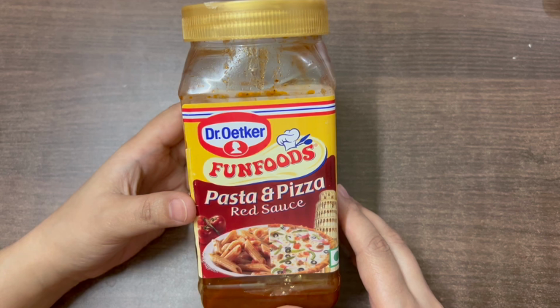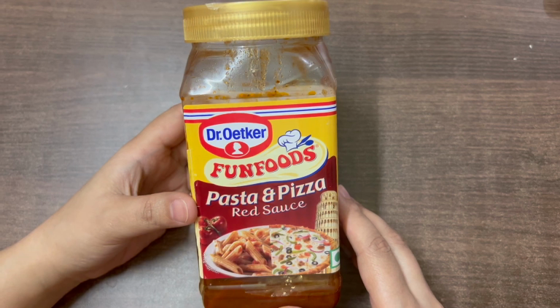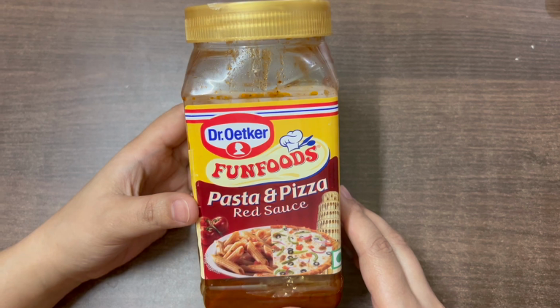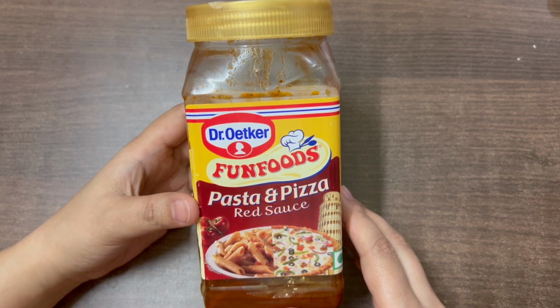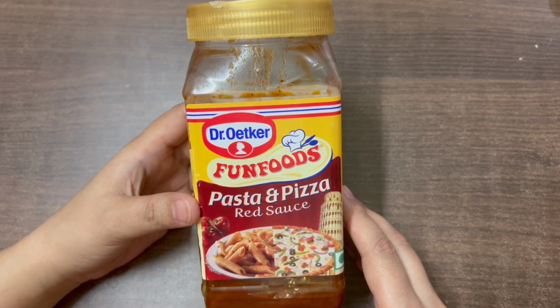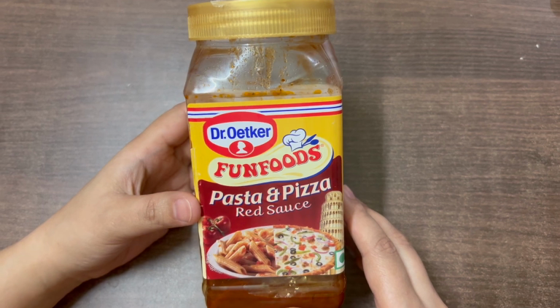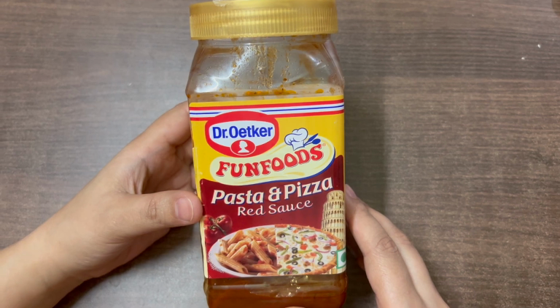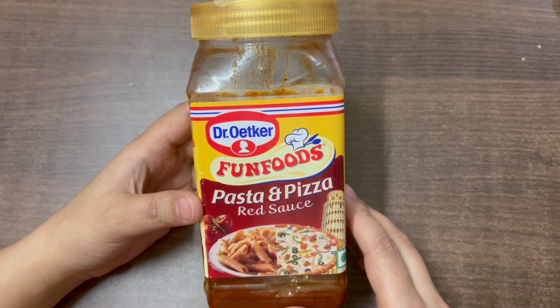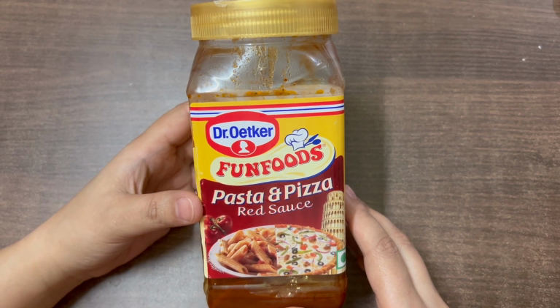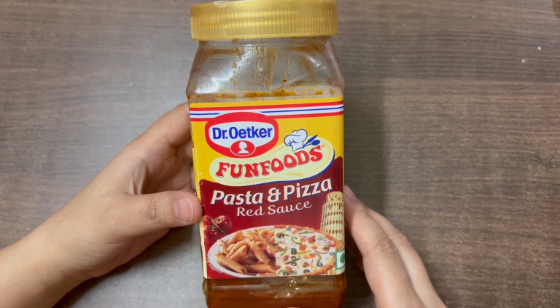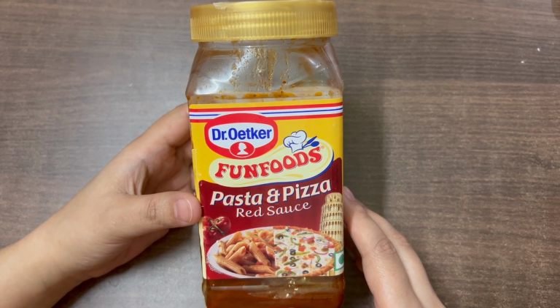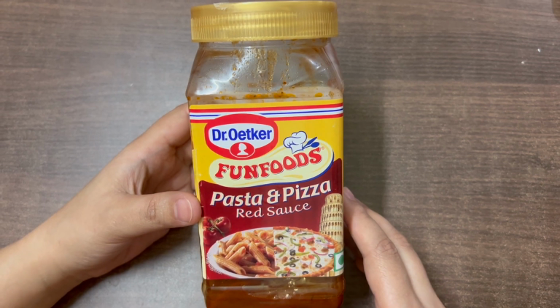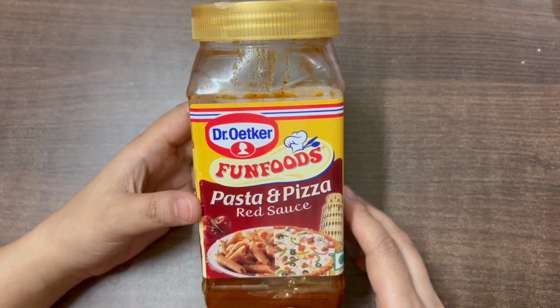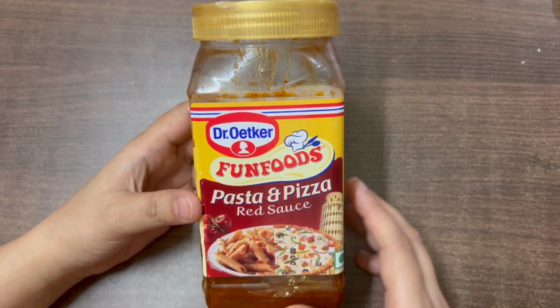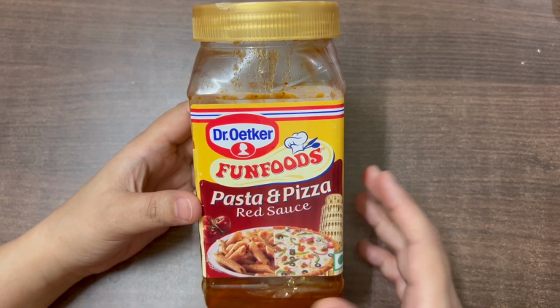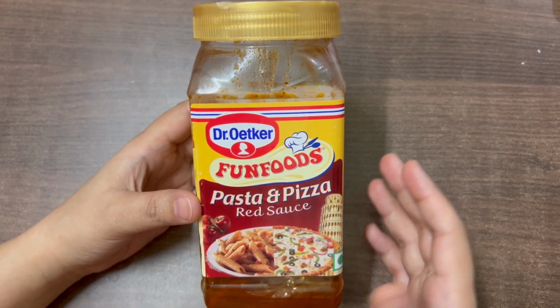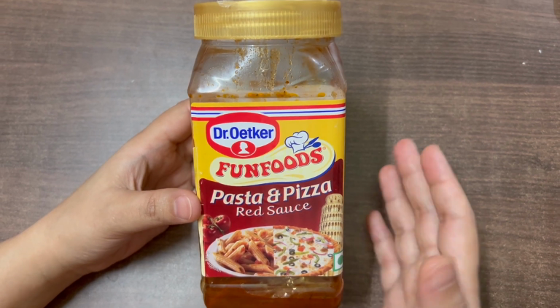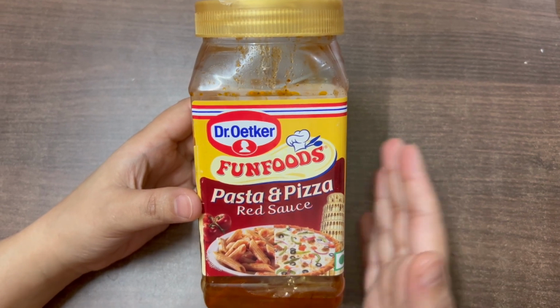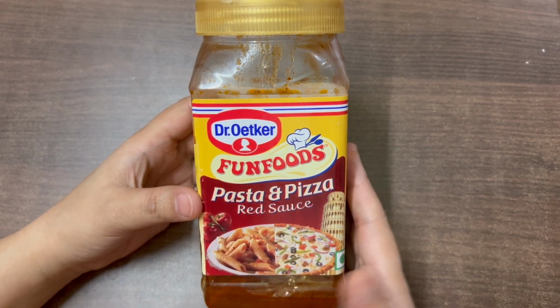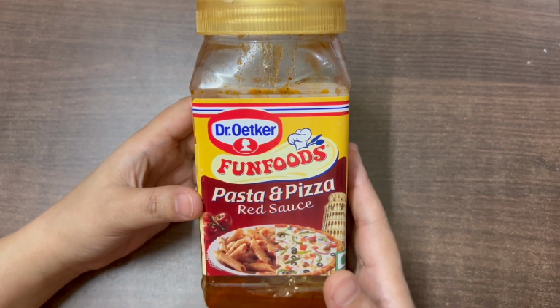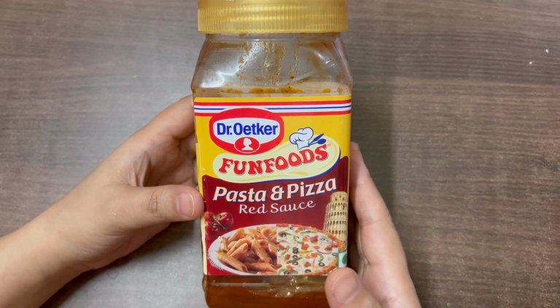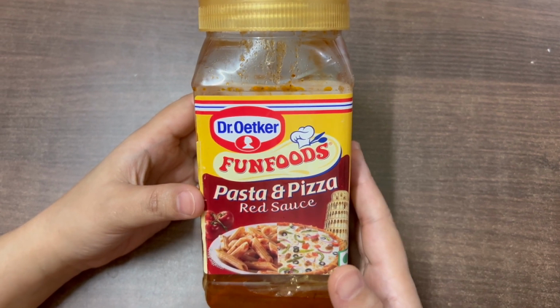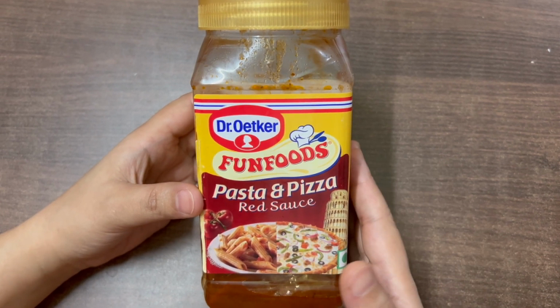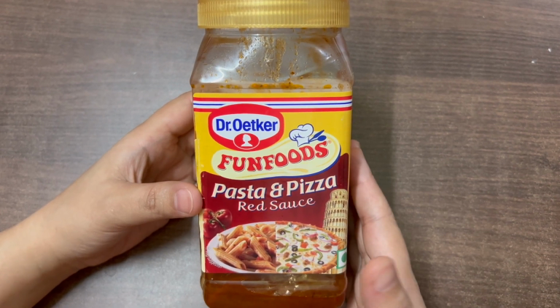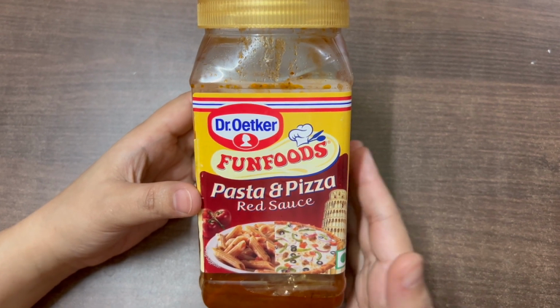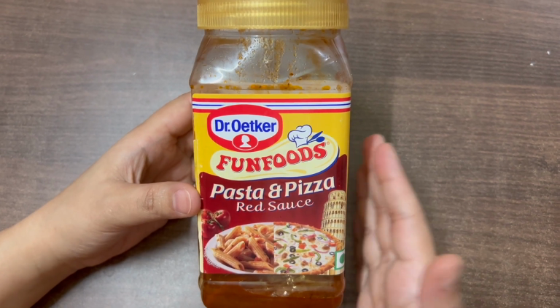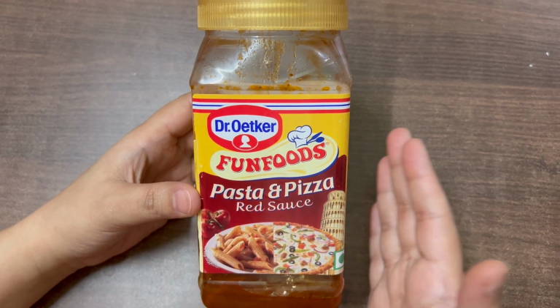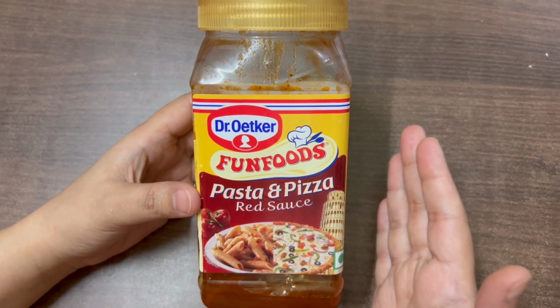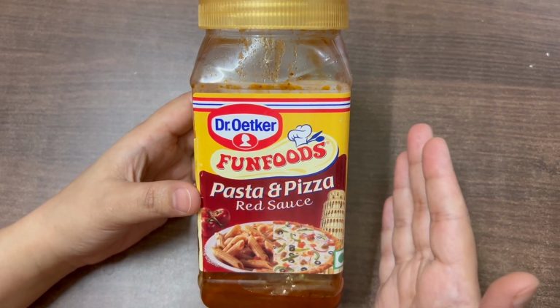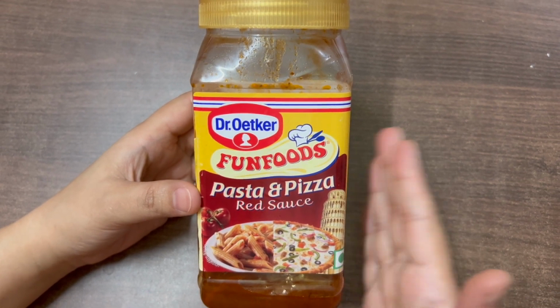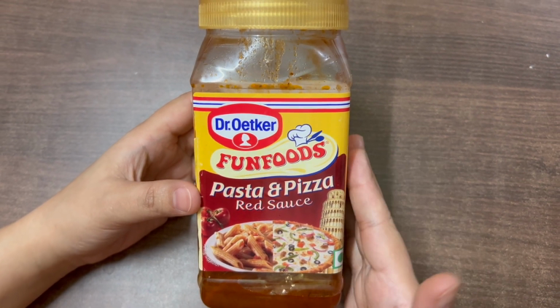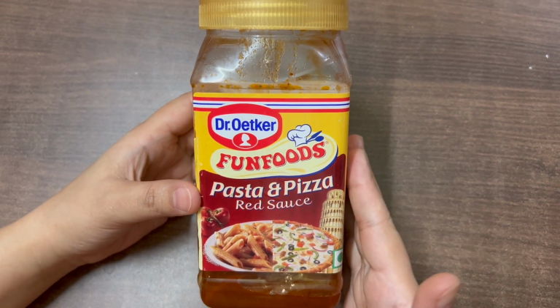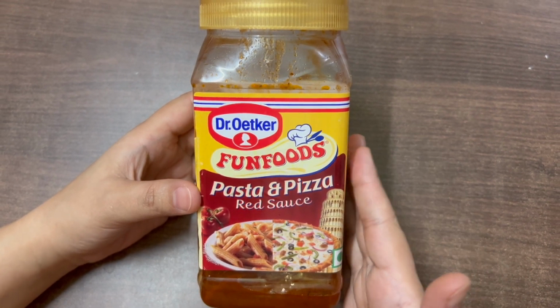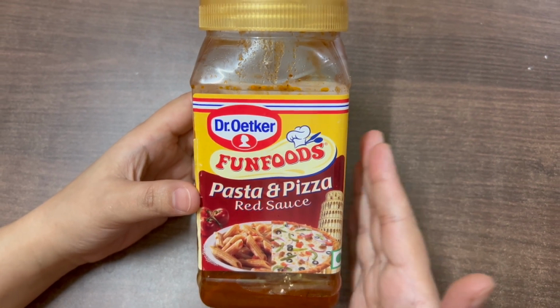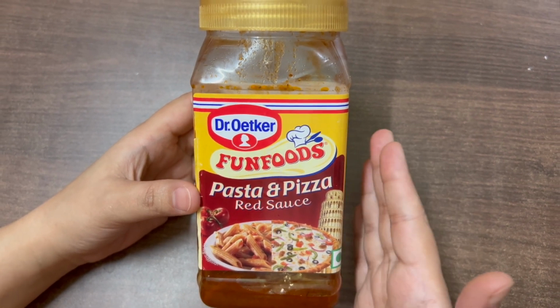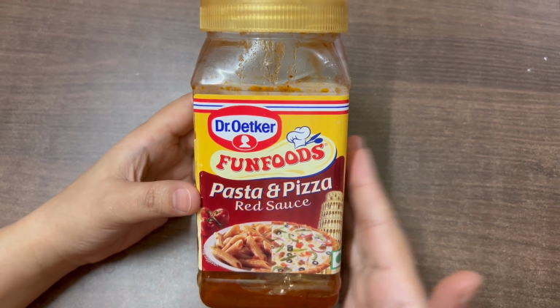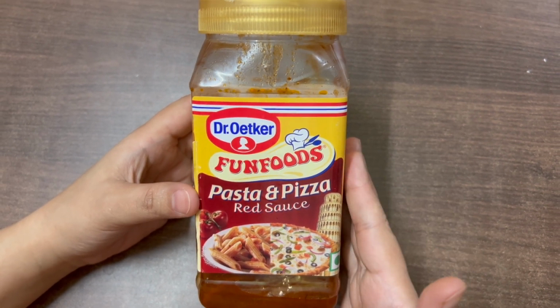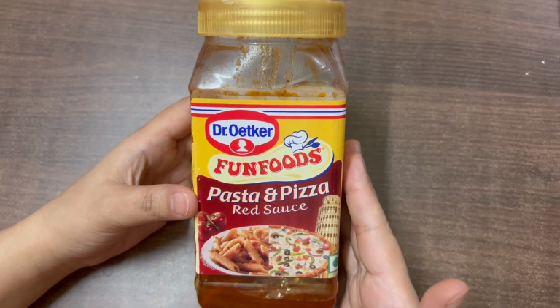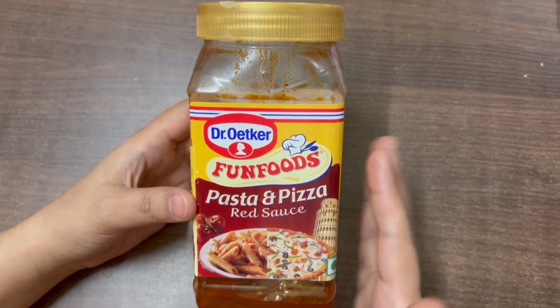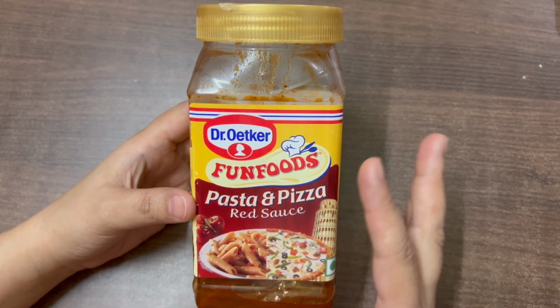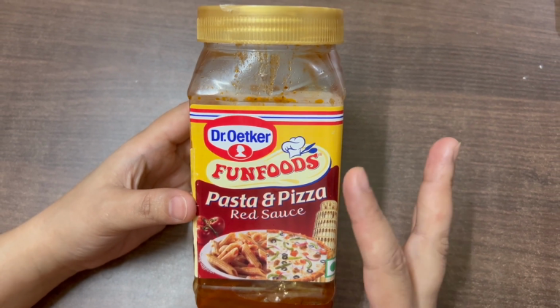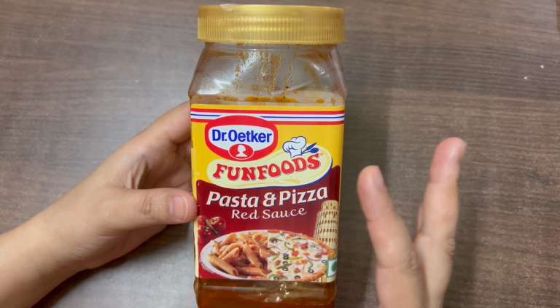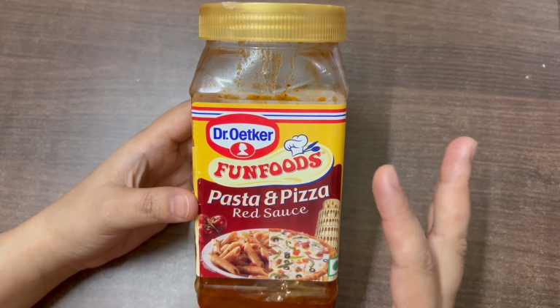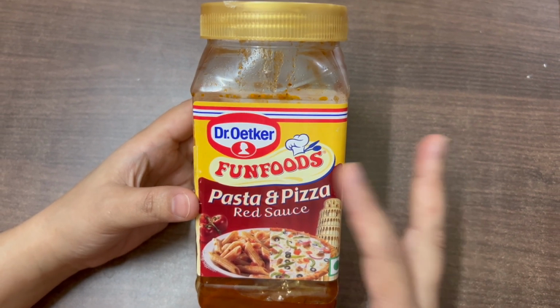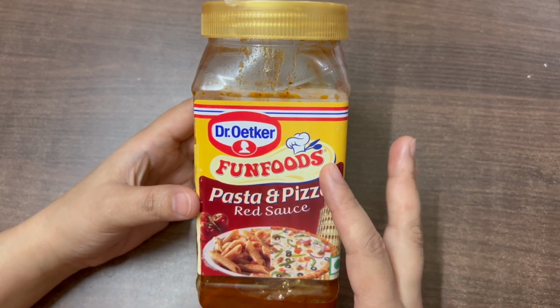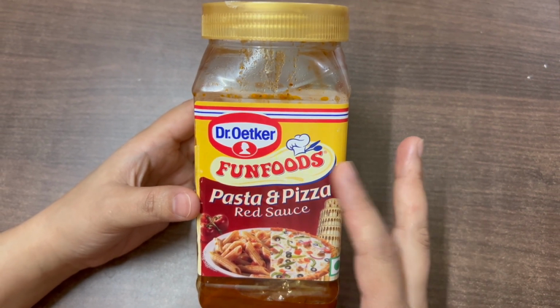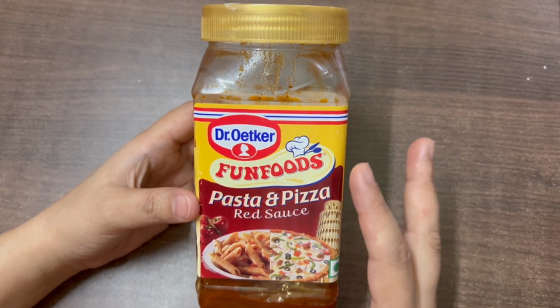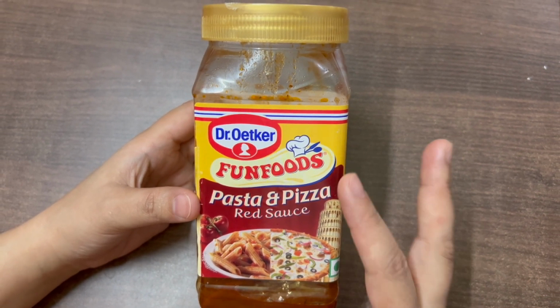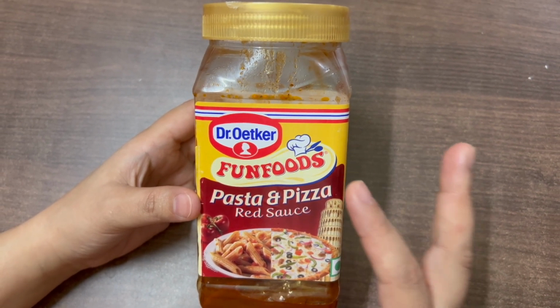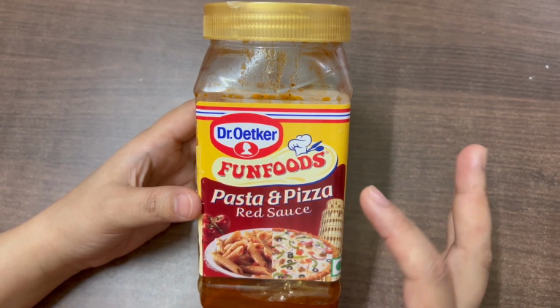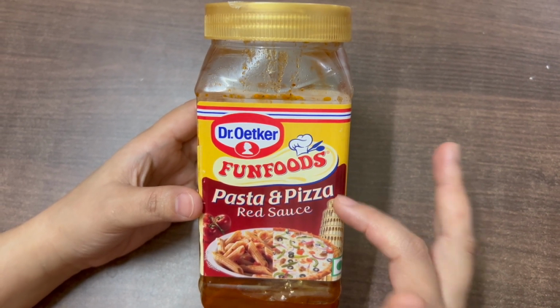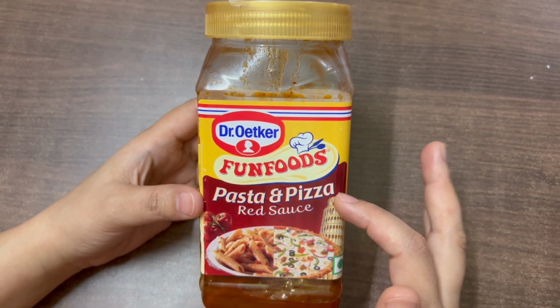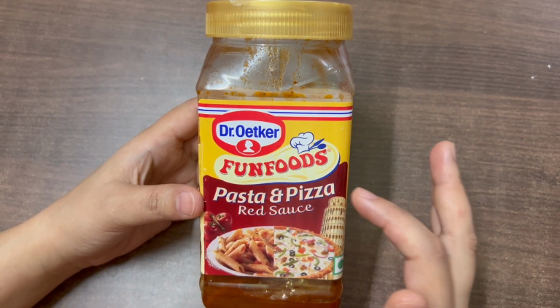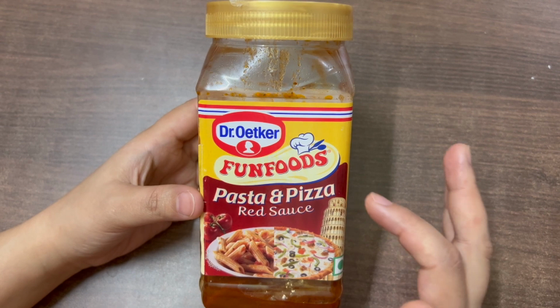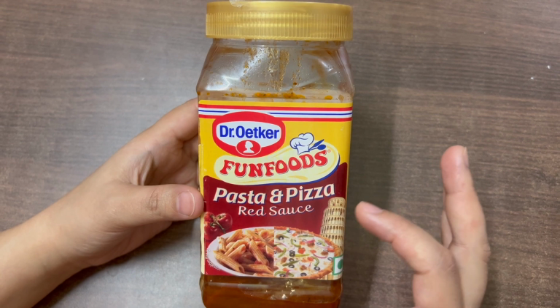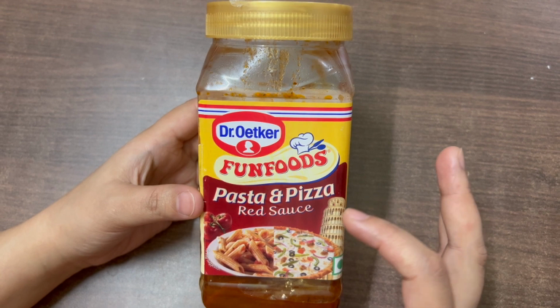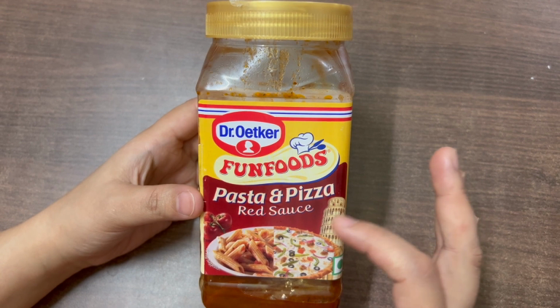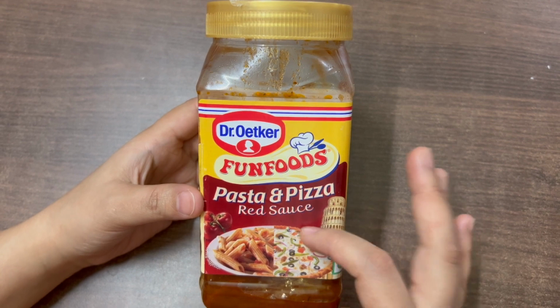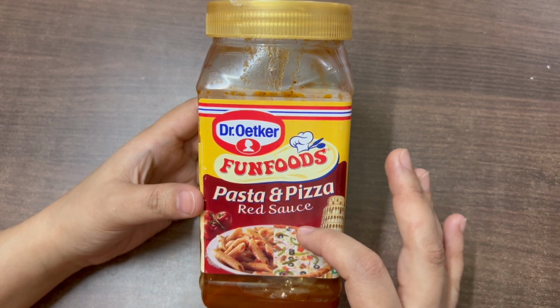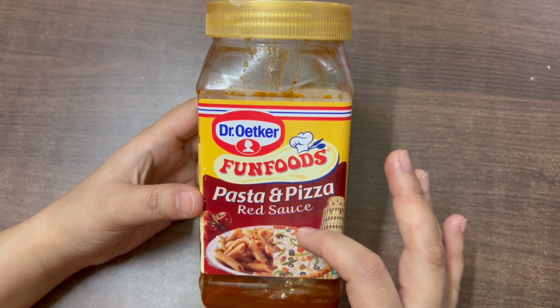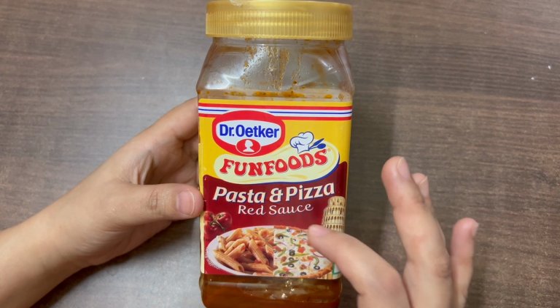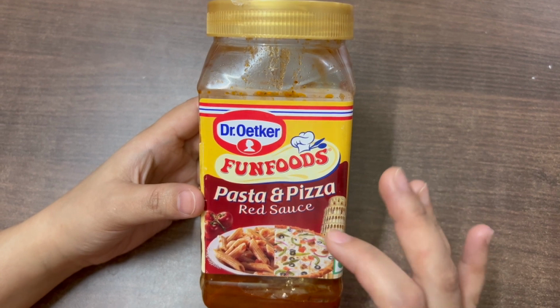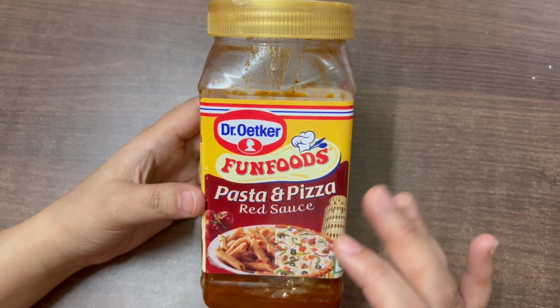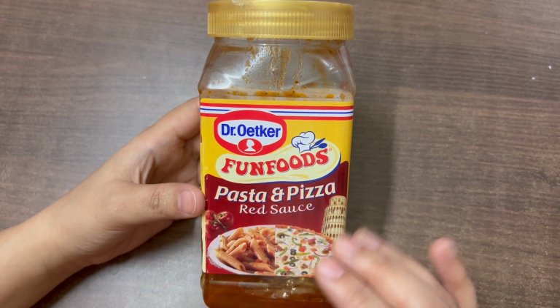Hi guys, welcome to my channel. Today we will review Dr. Oetker's Fun Foods Pasta & Pizza Red Sauce.